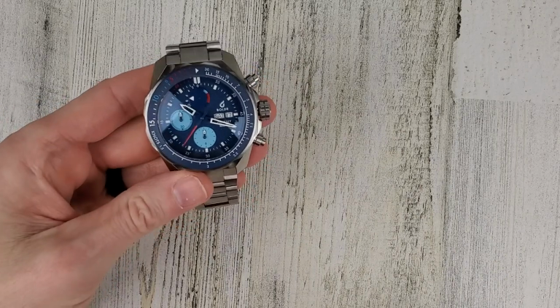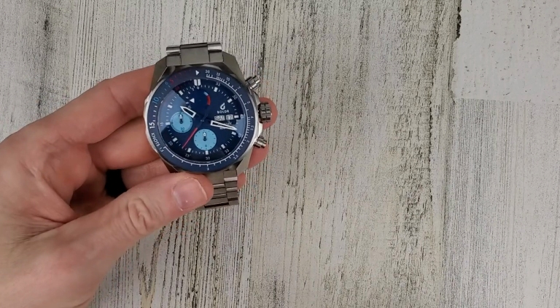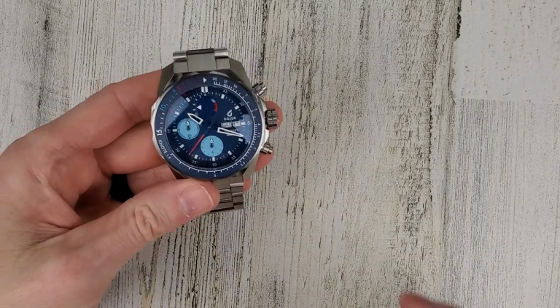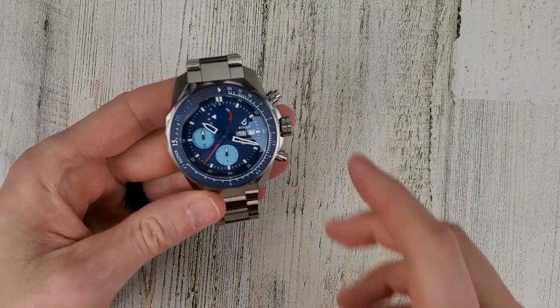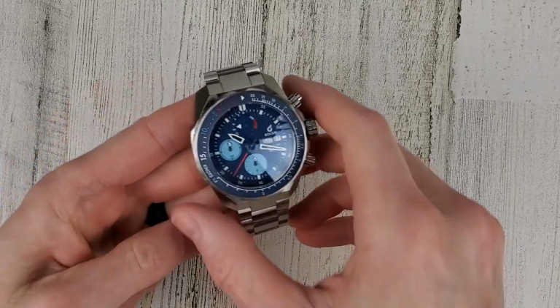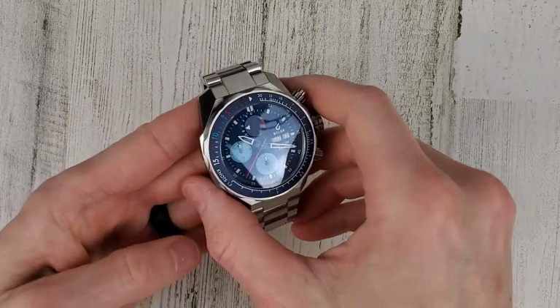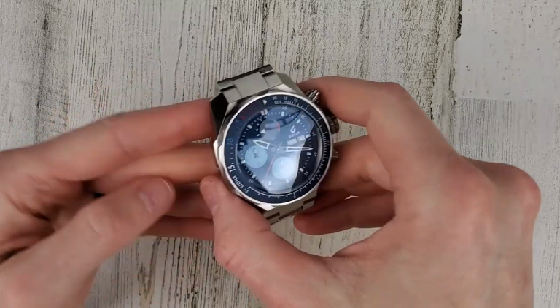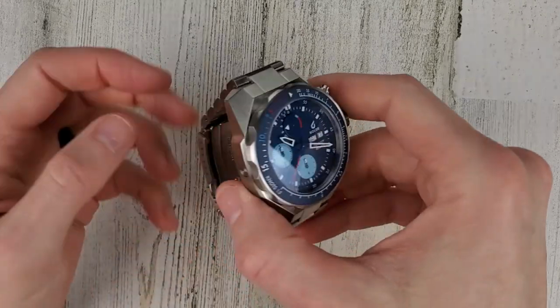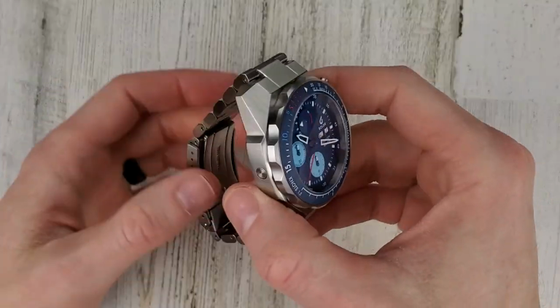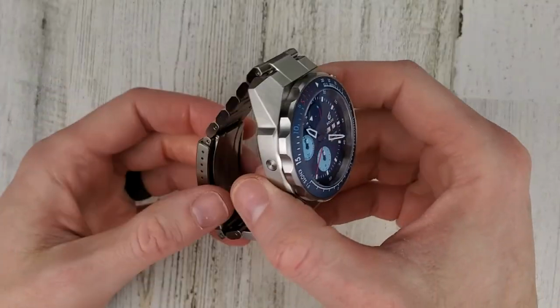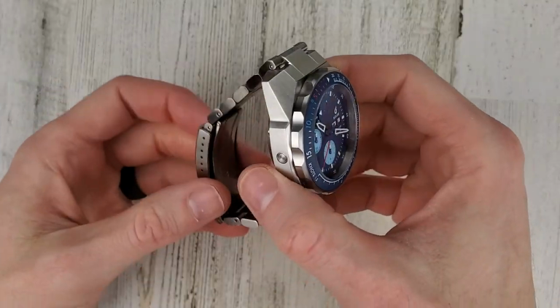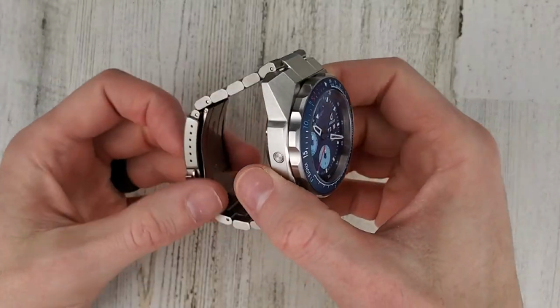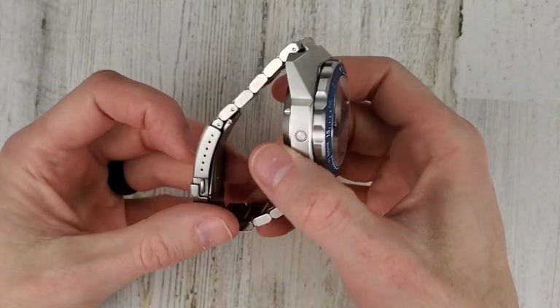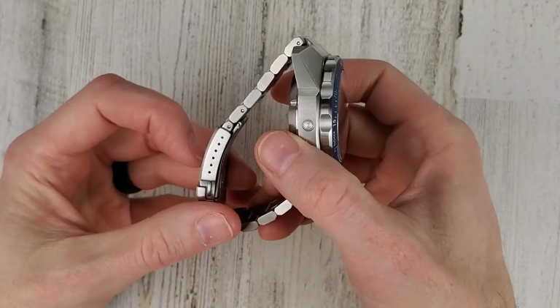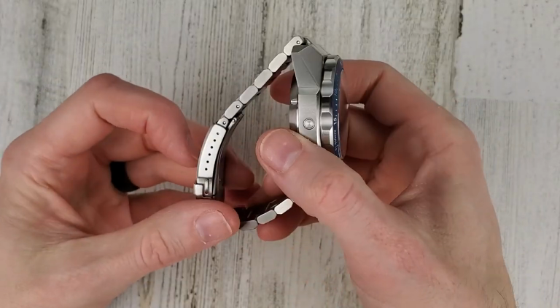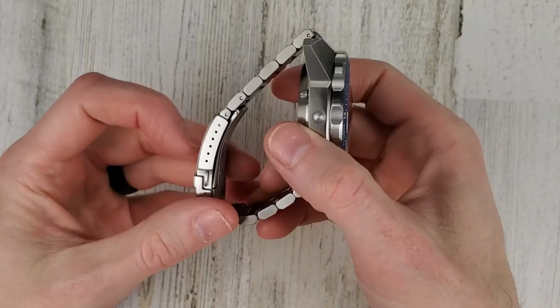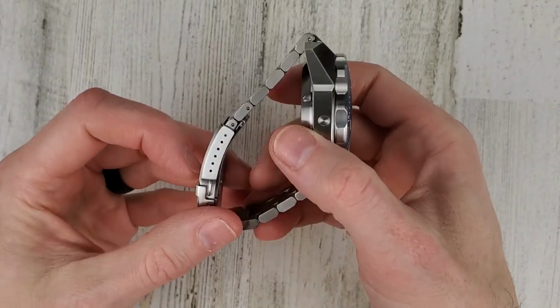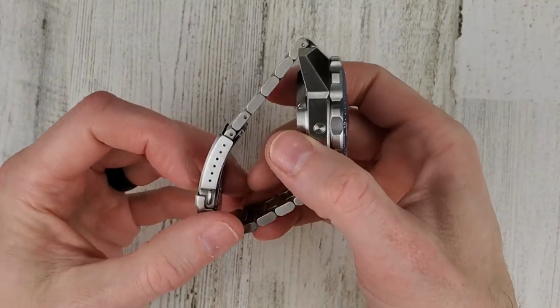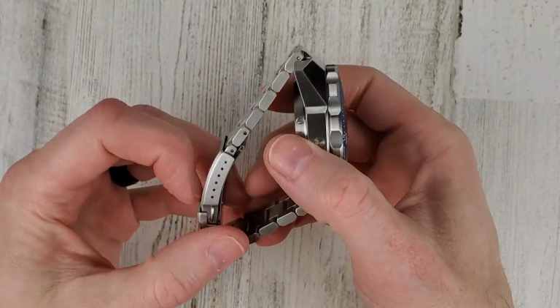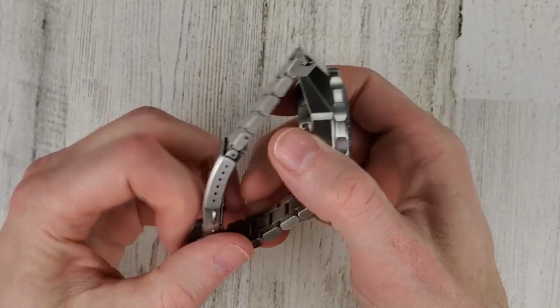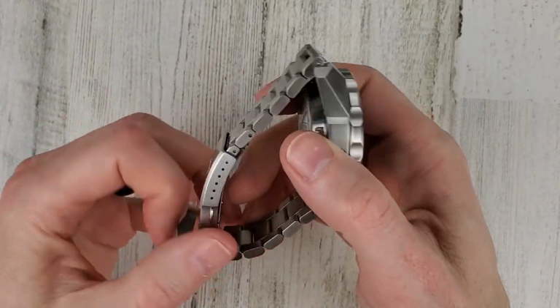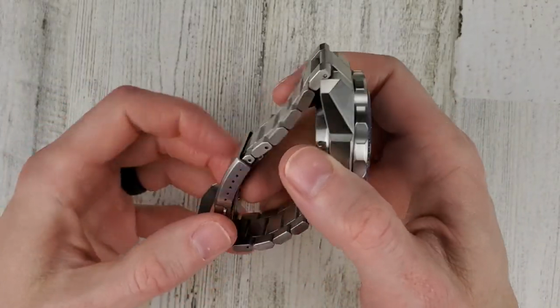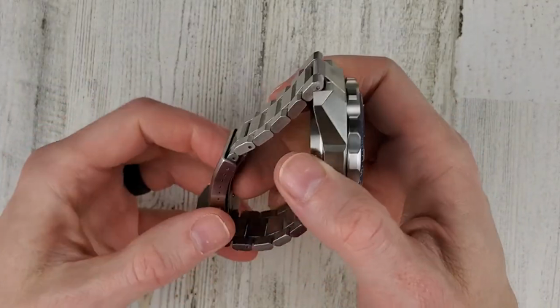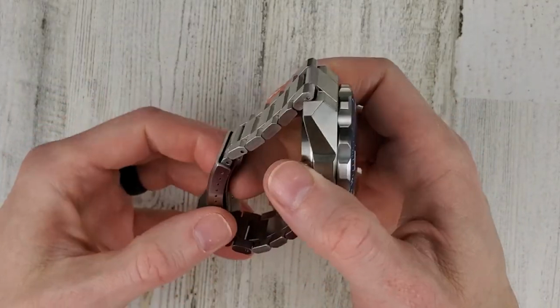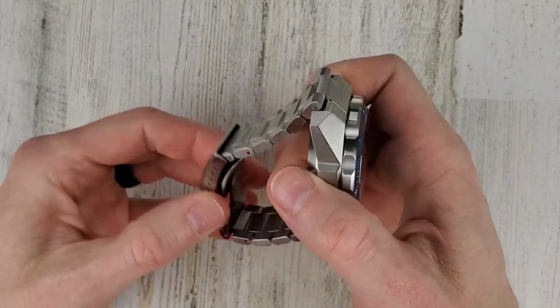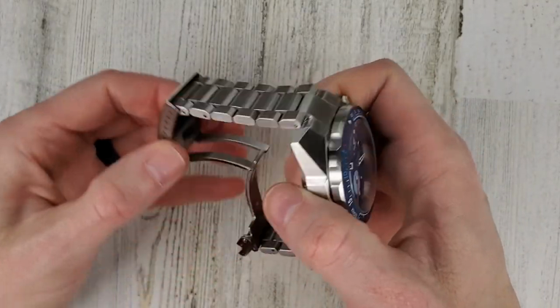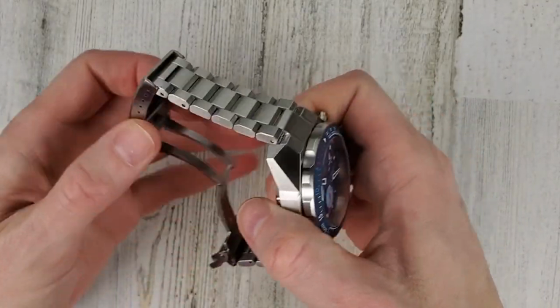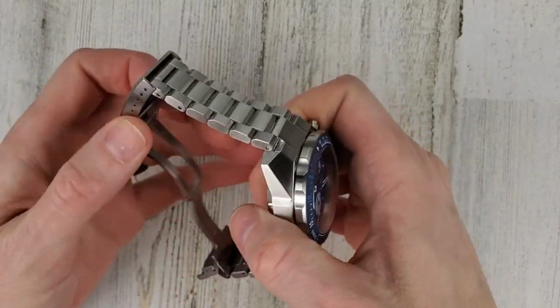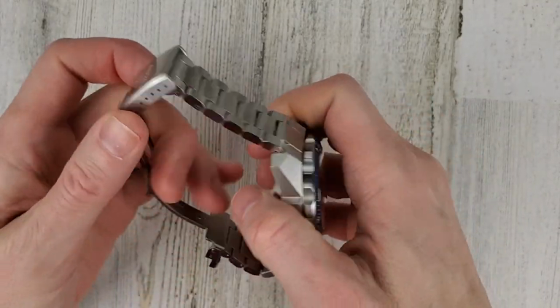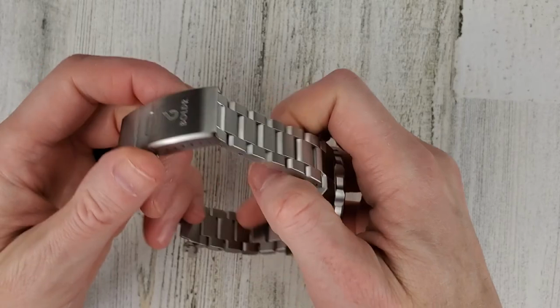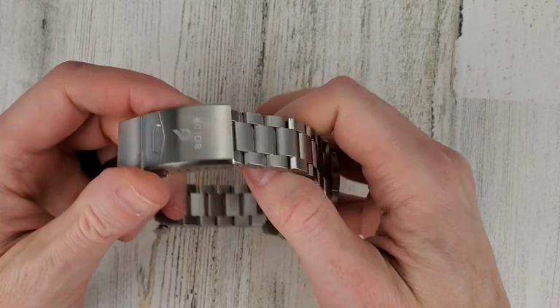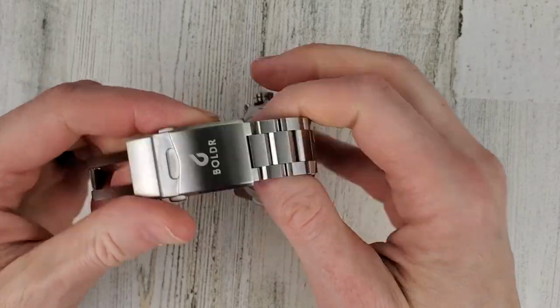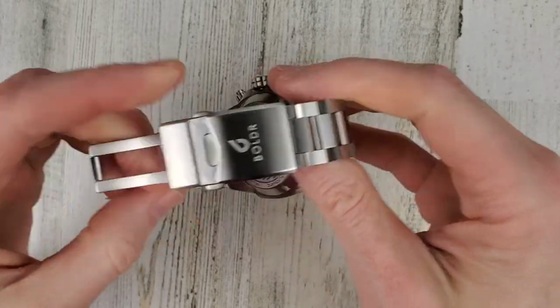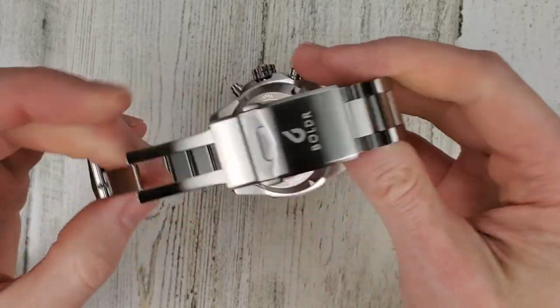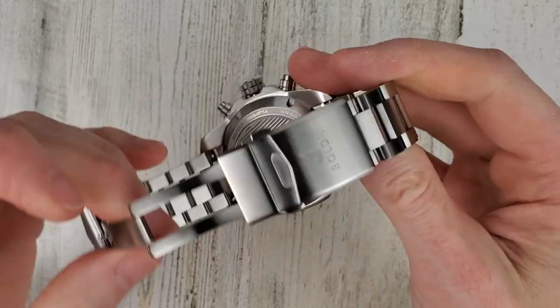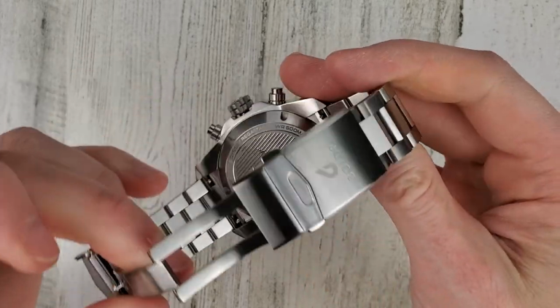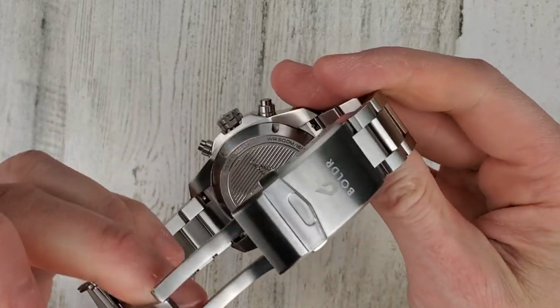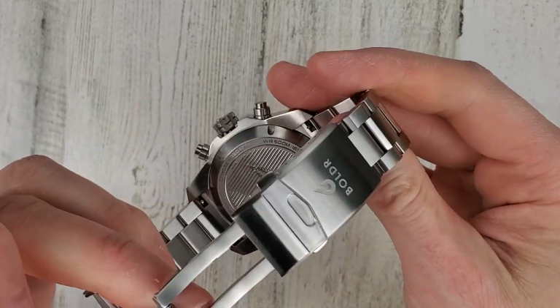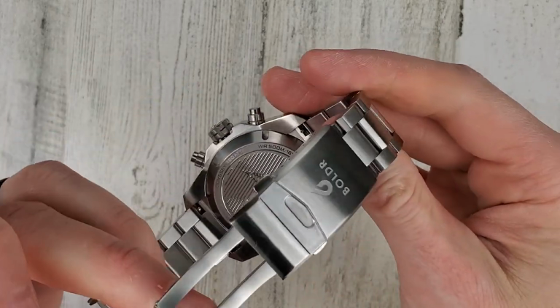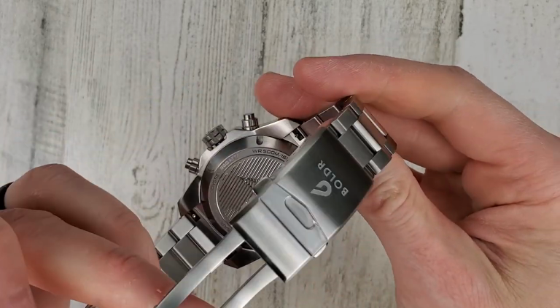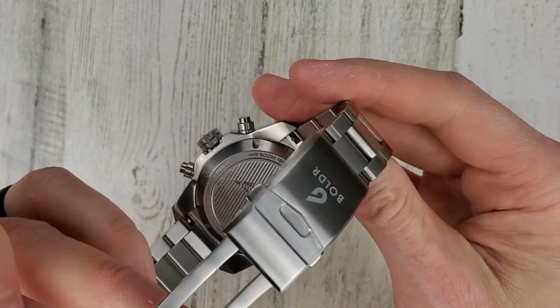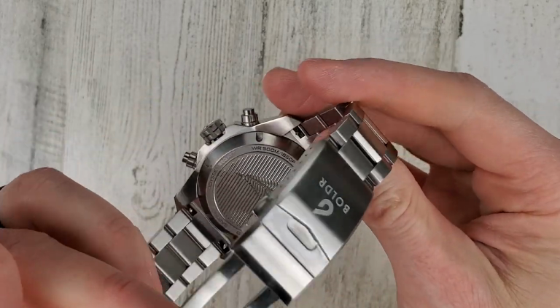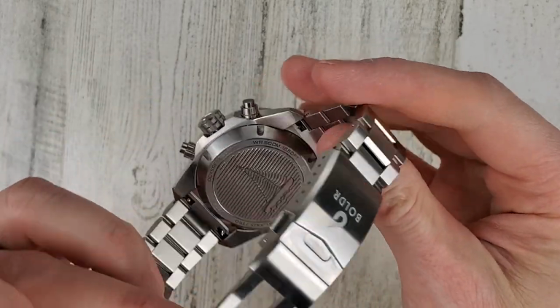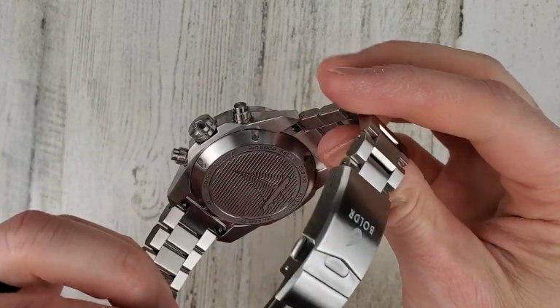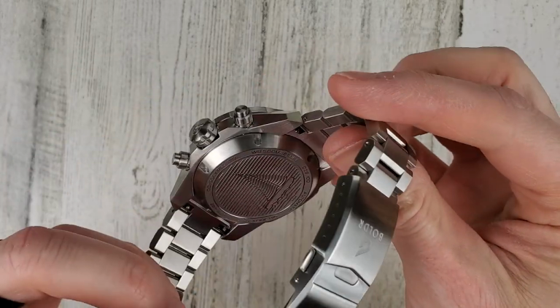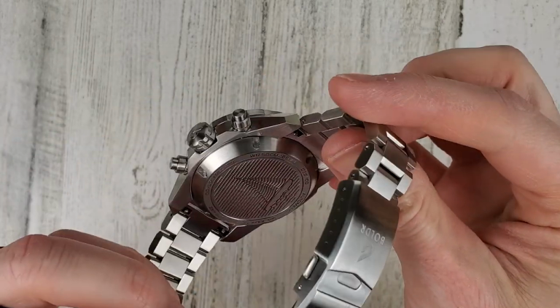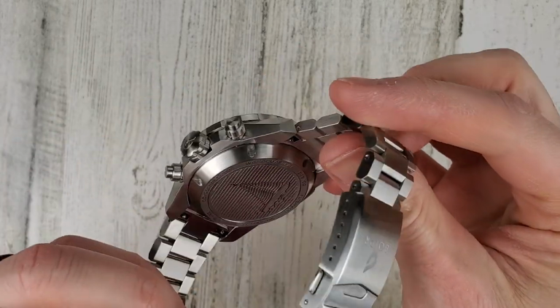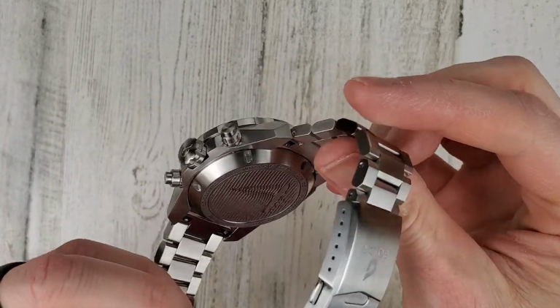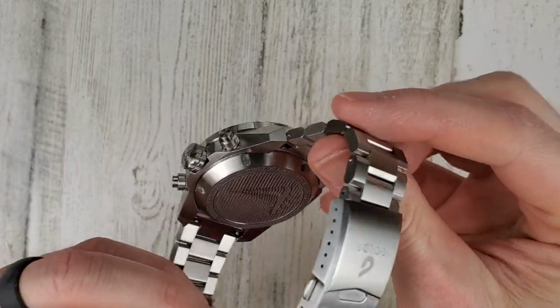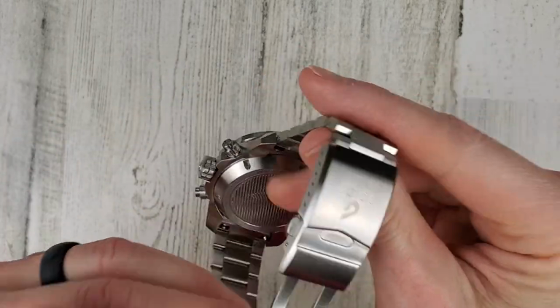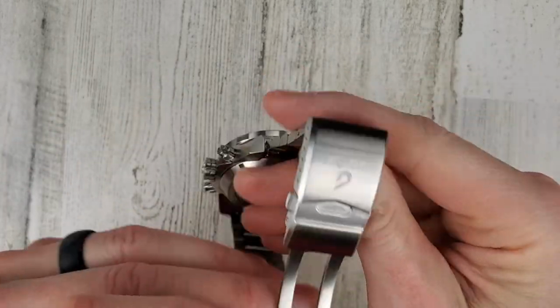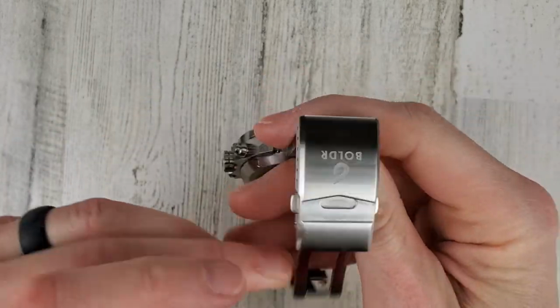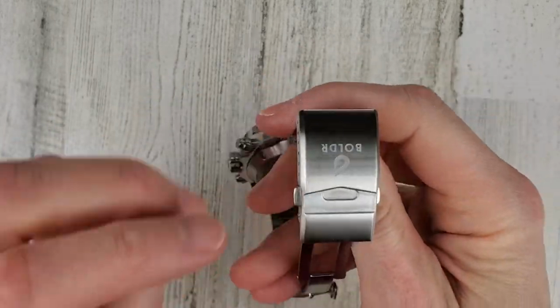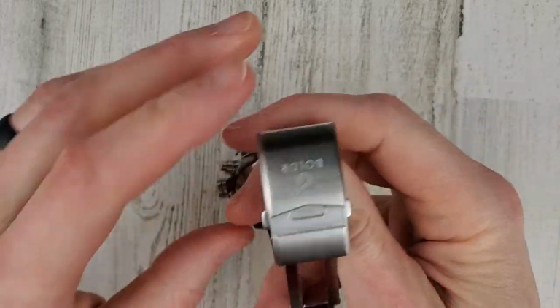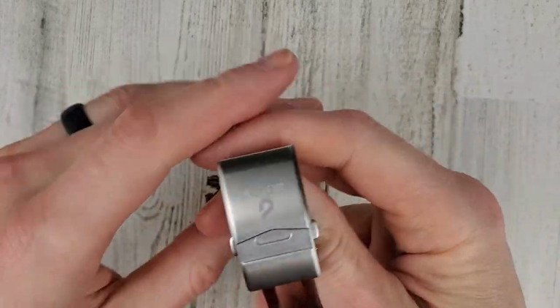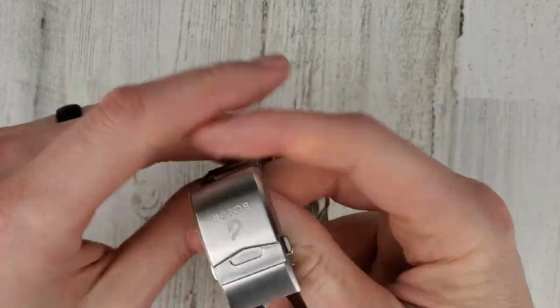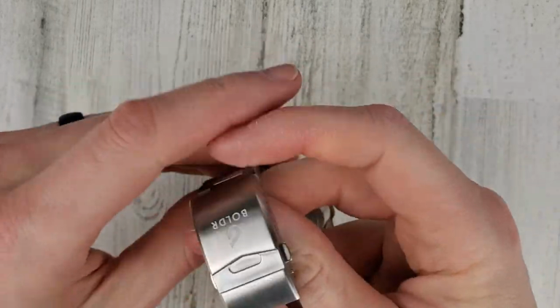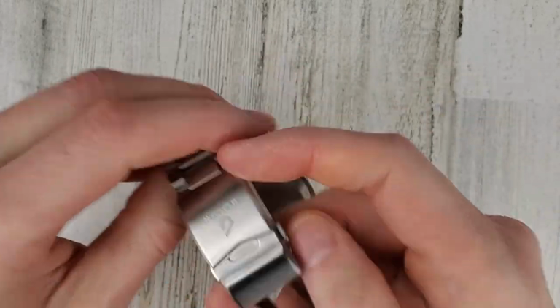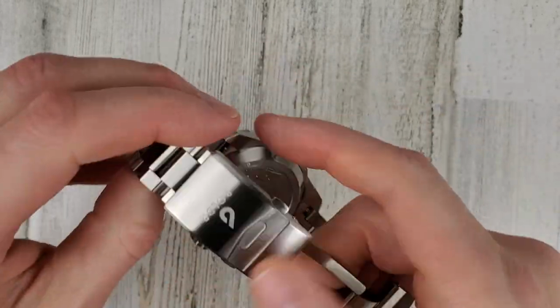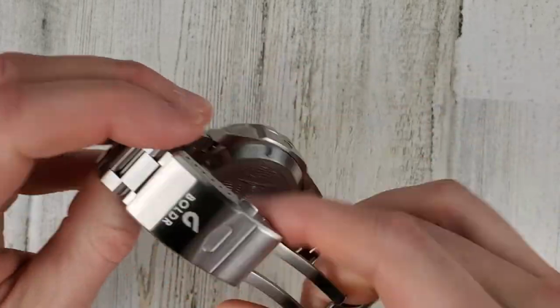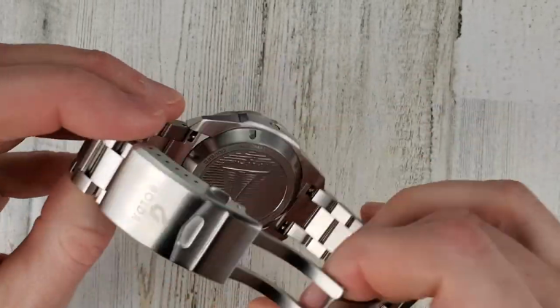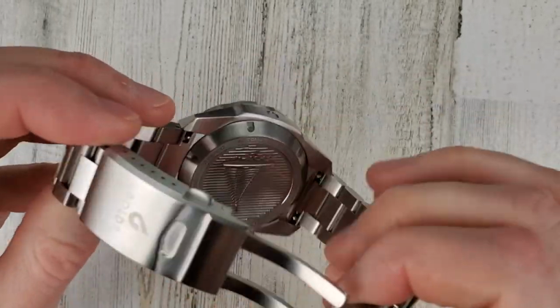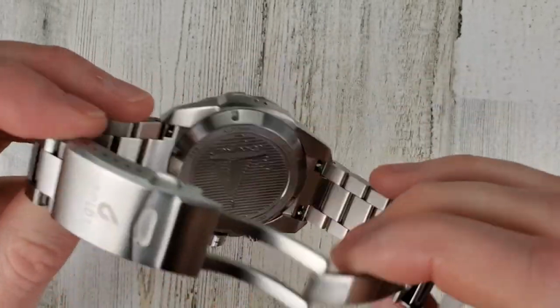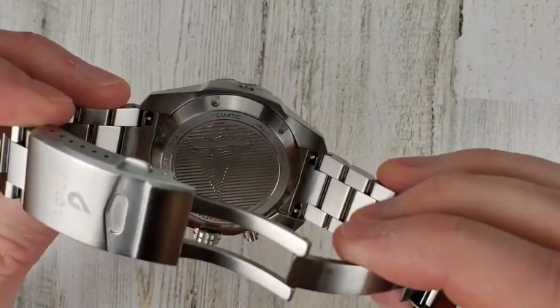It is limited to 100 pieces, and this watch does have a limited edition number on the back.